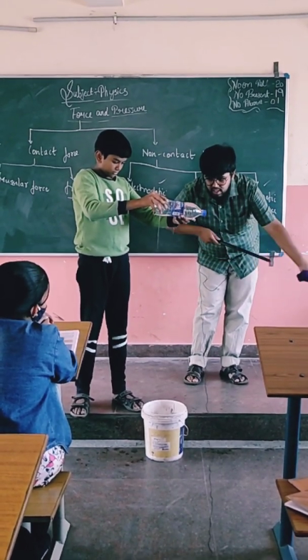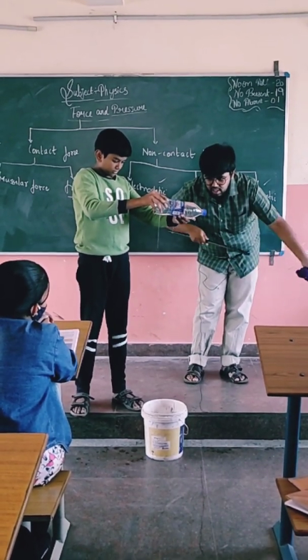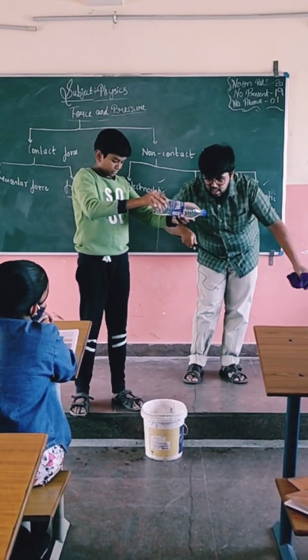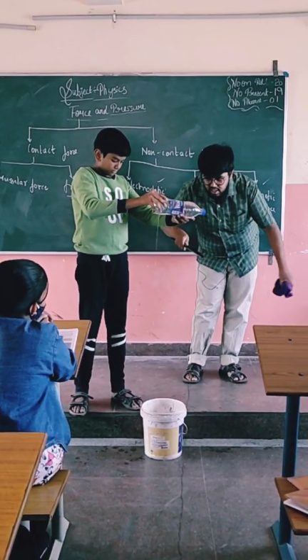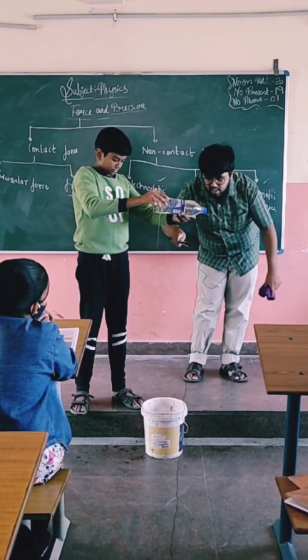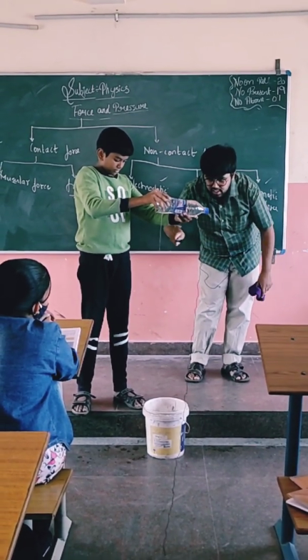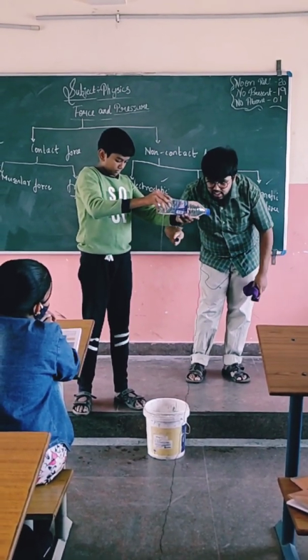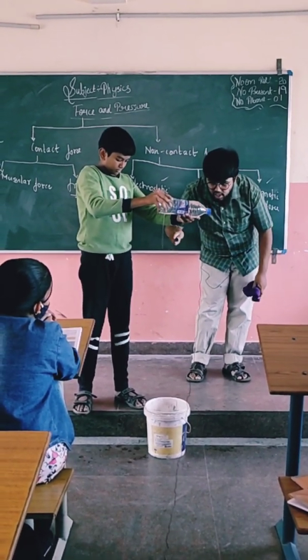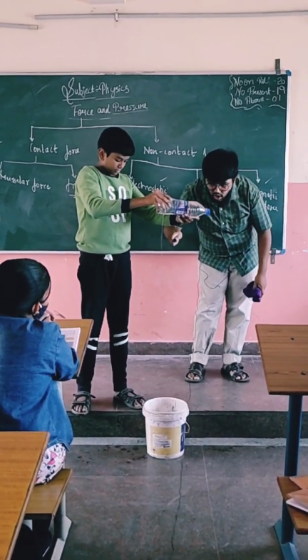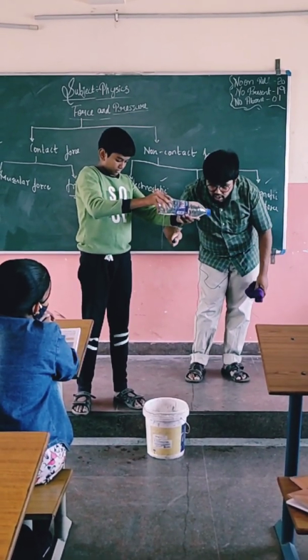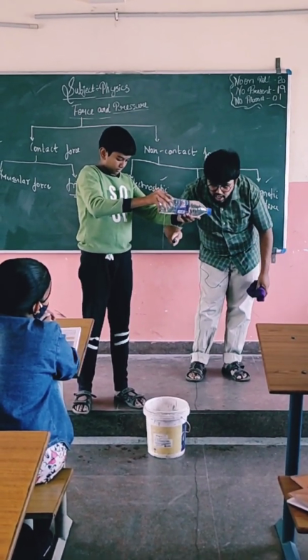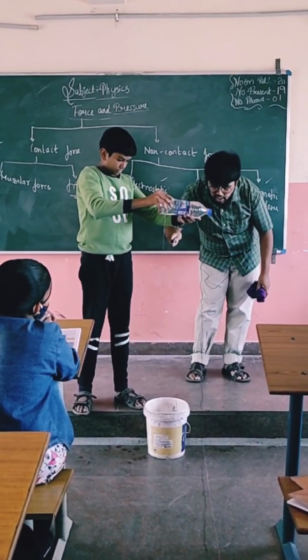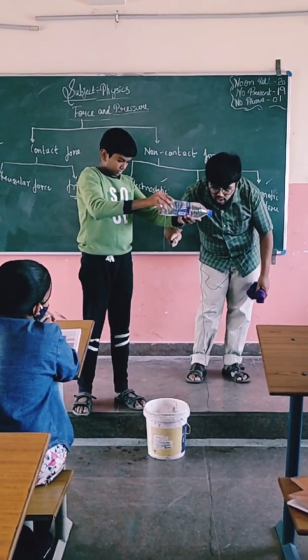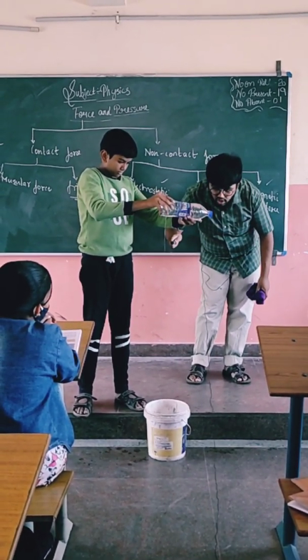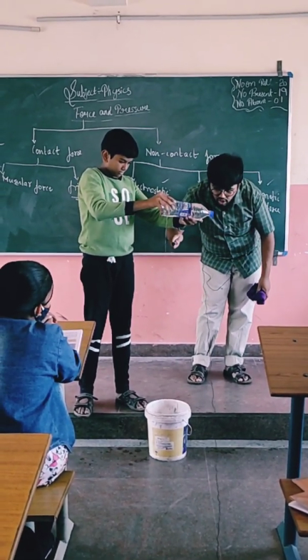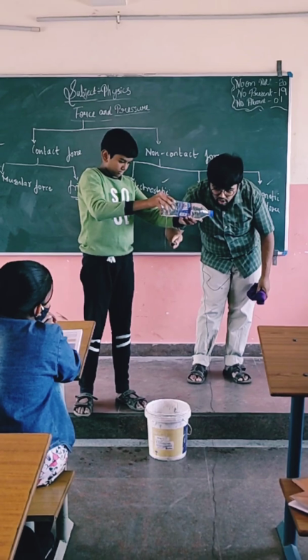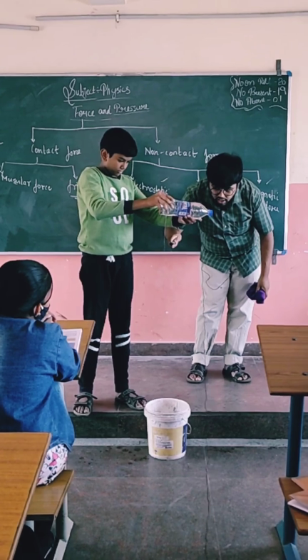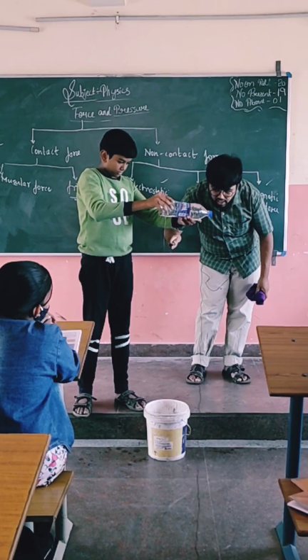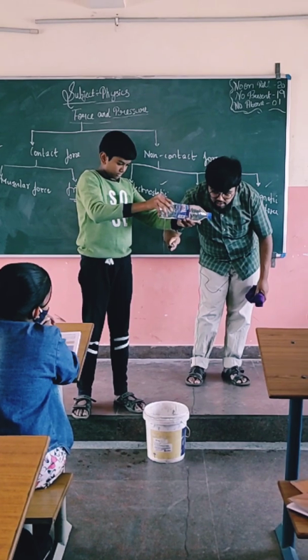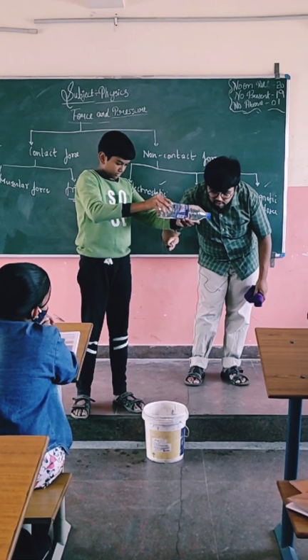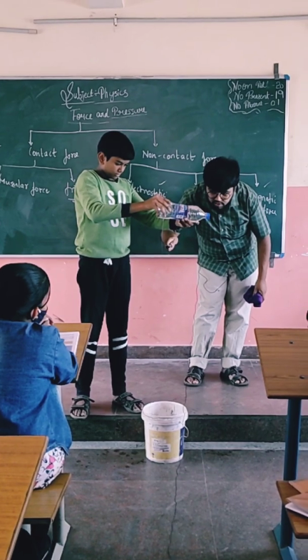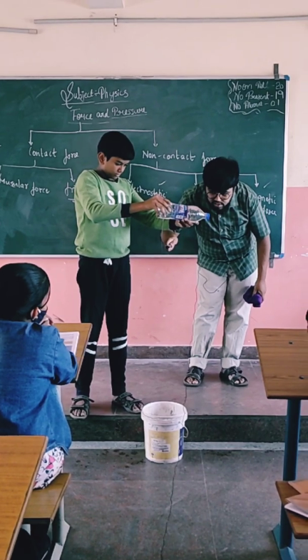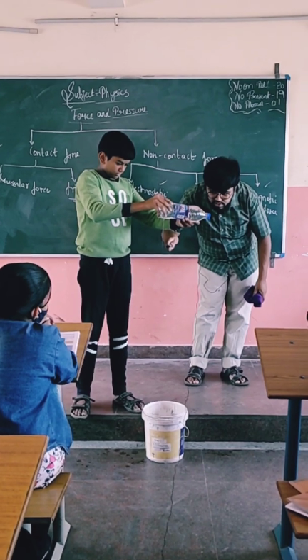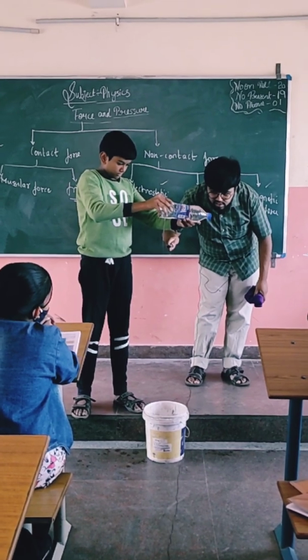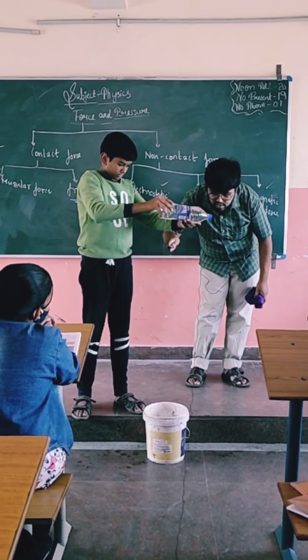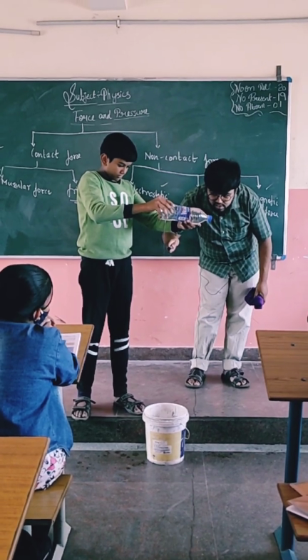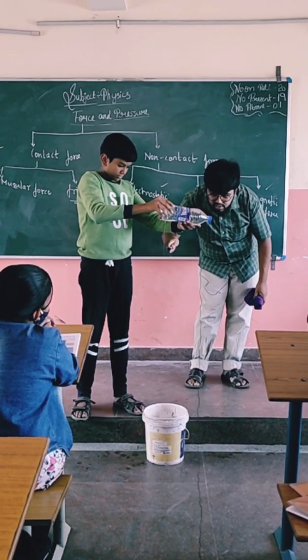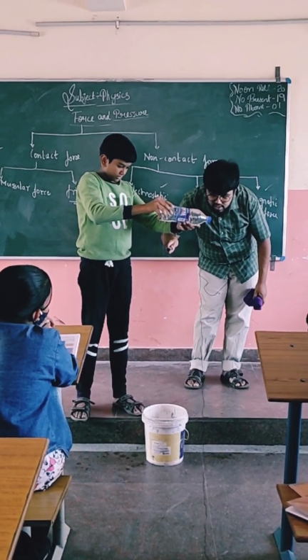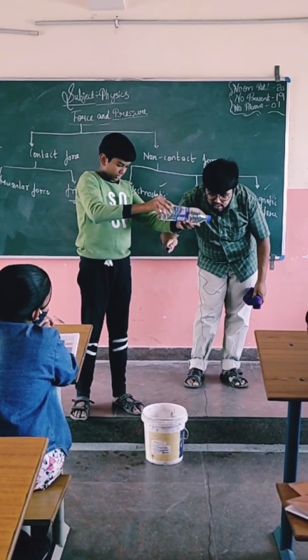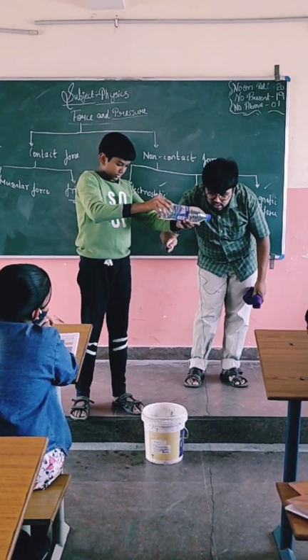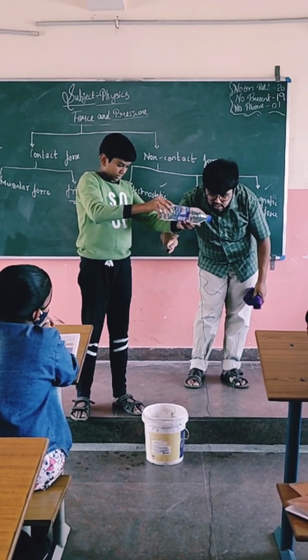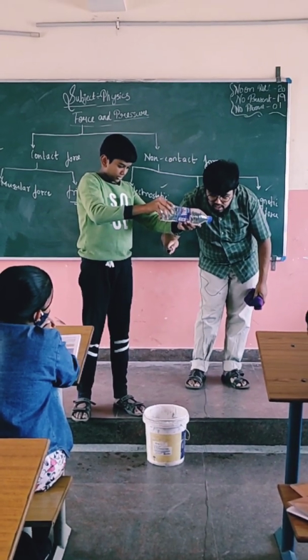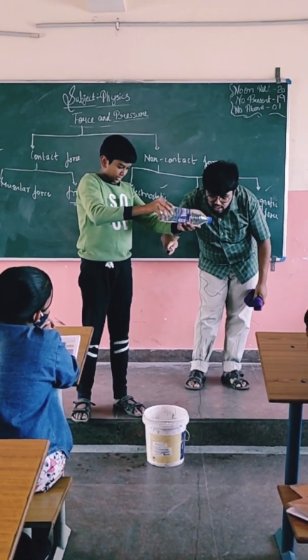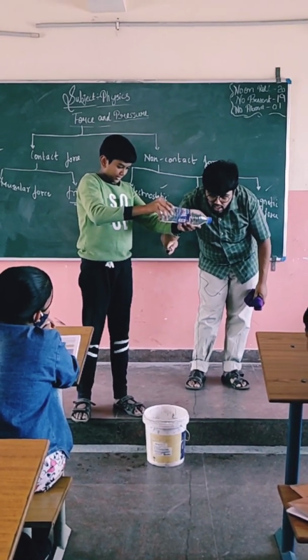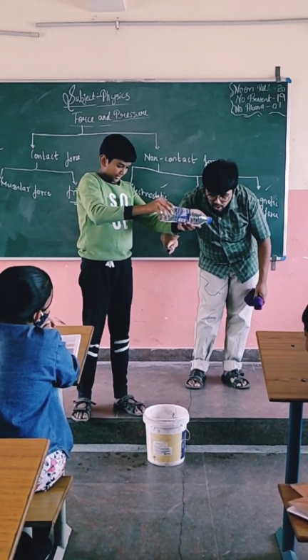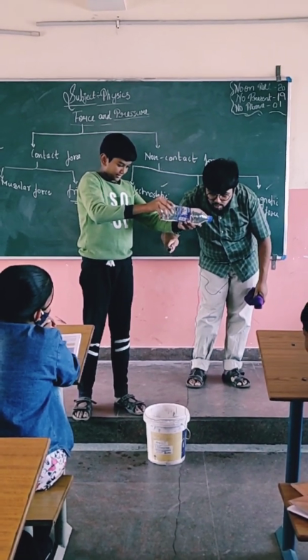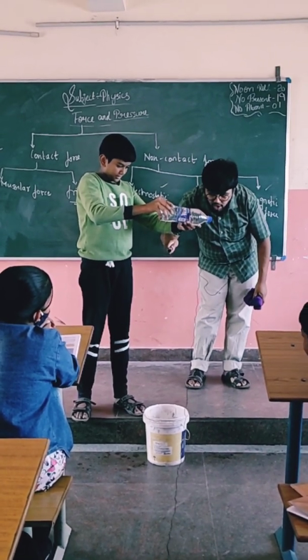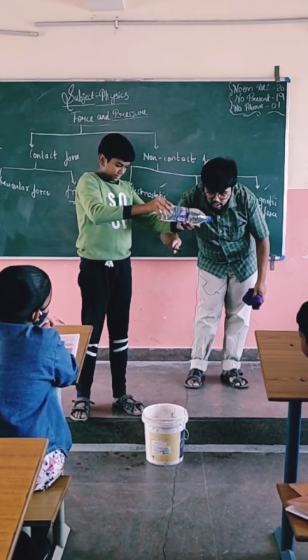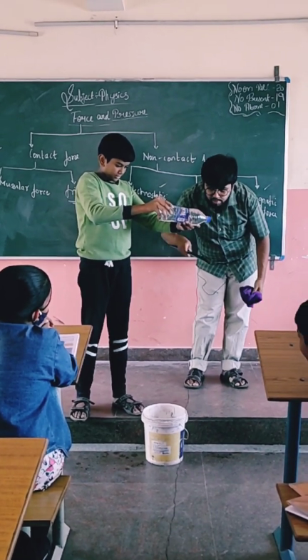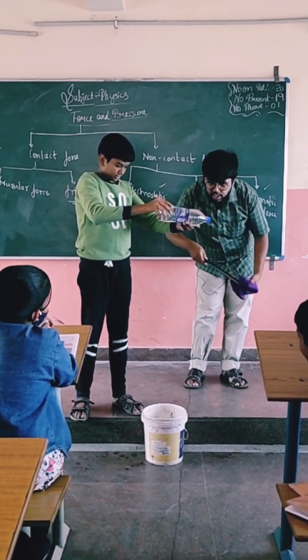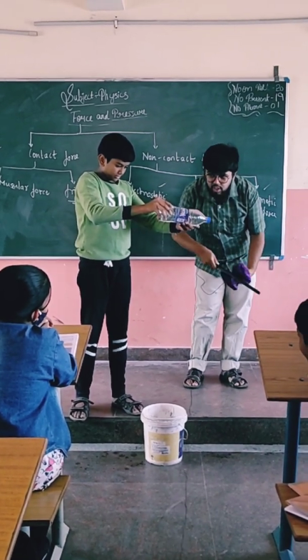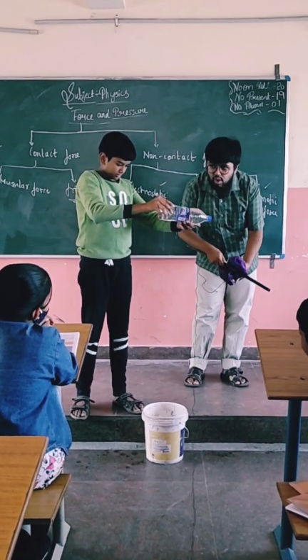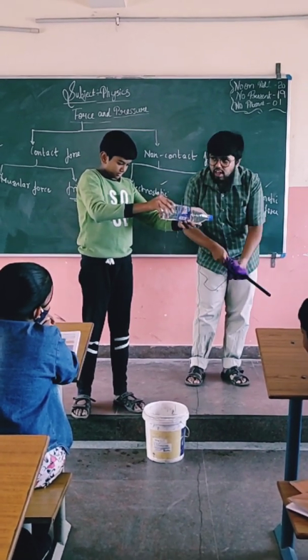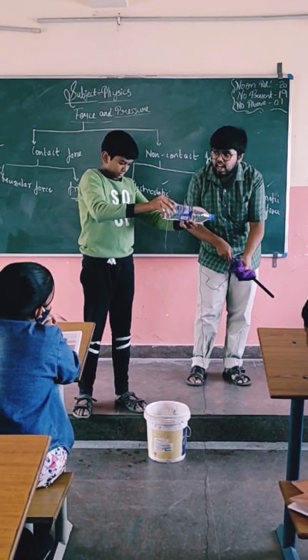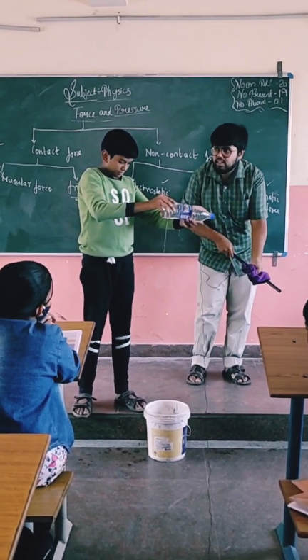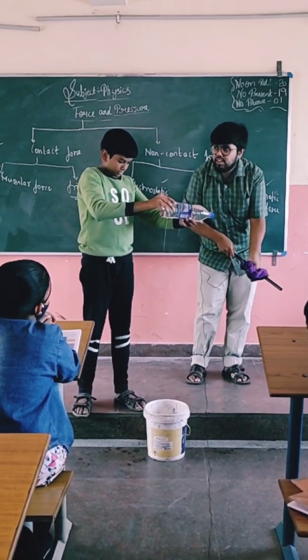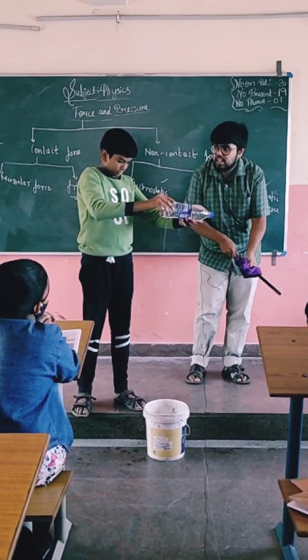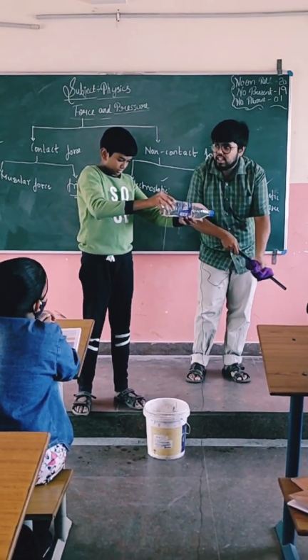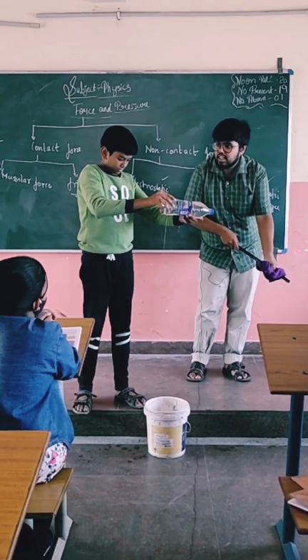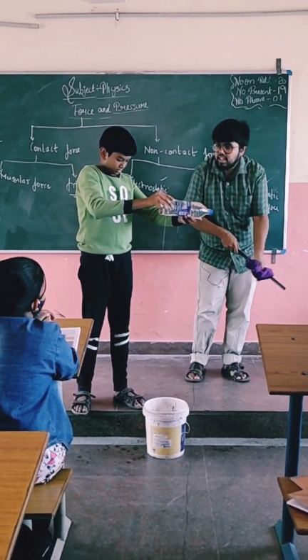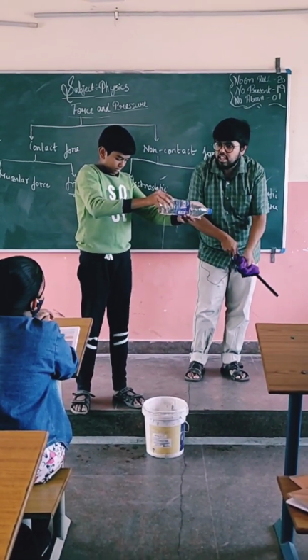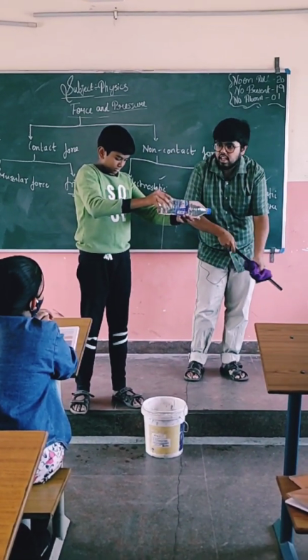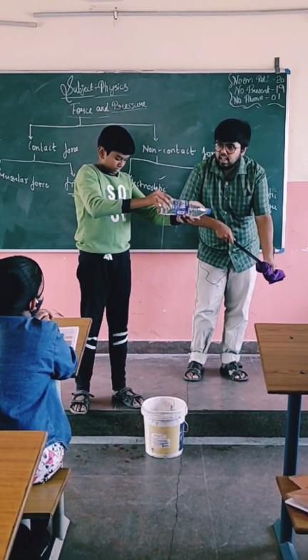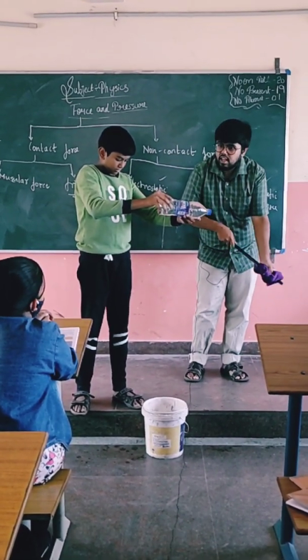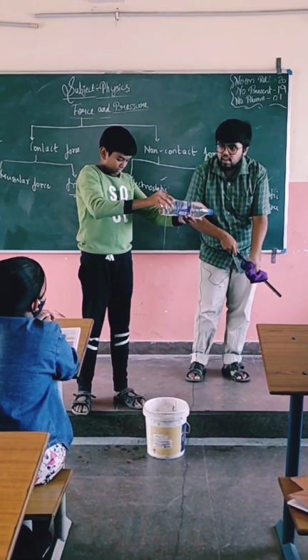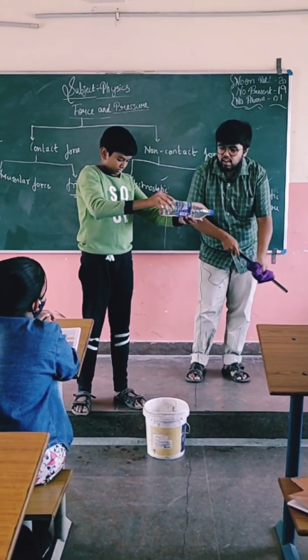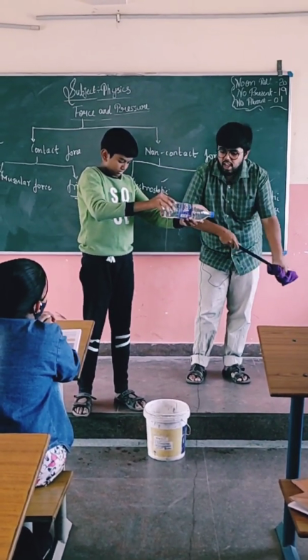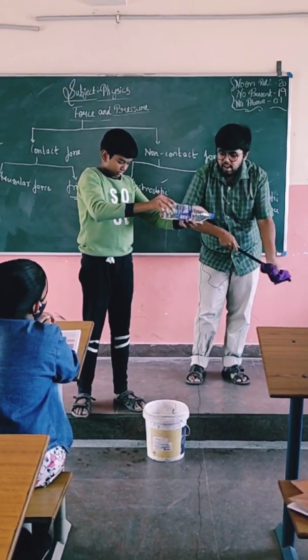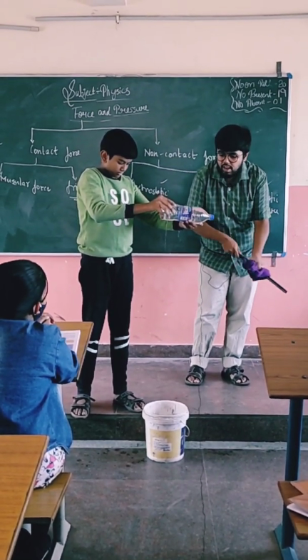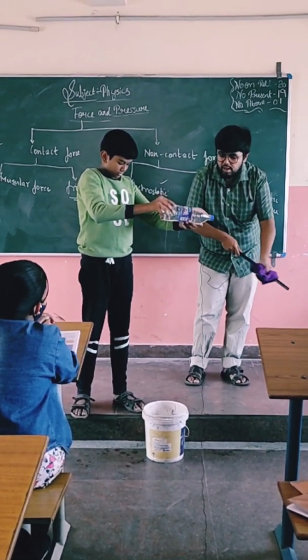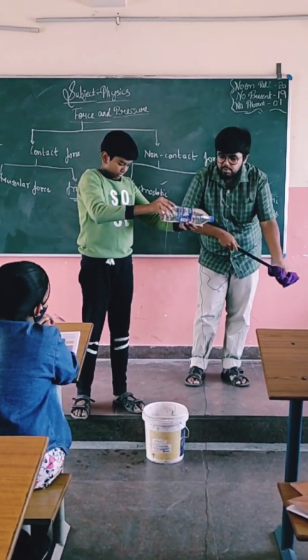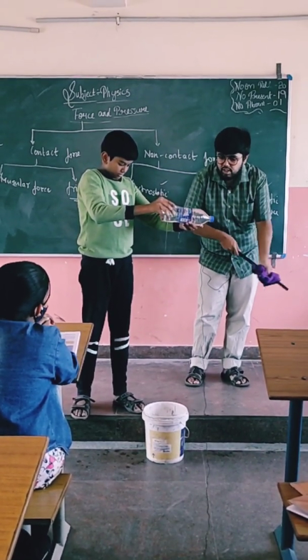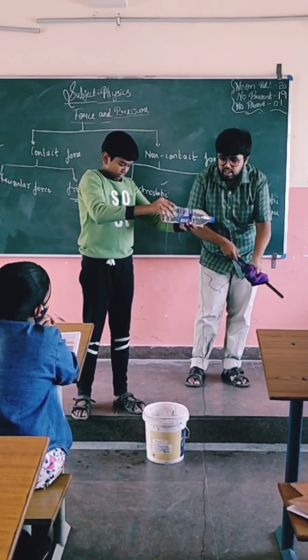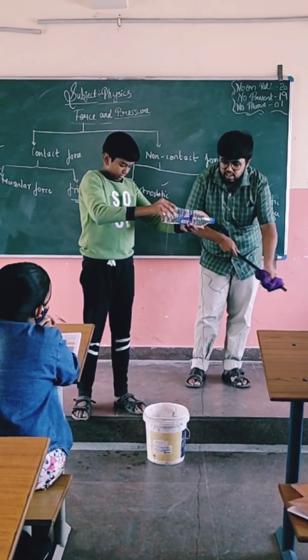Is it a contact or non-contact force? Non-contact. I'm not coming into contact with it. Okay, you can put it.